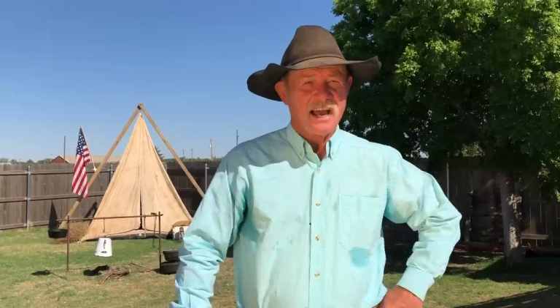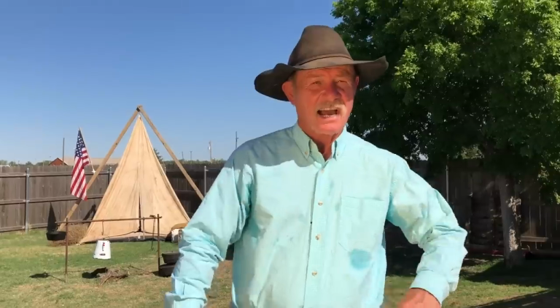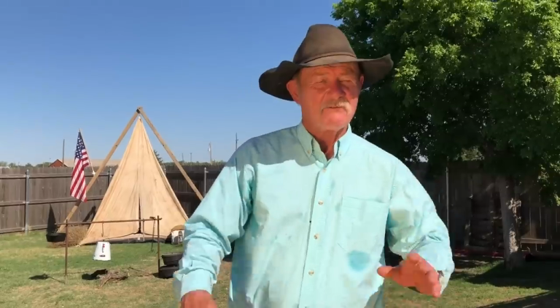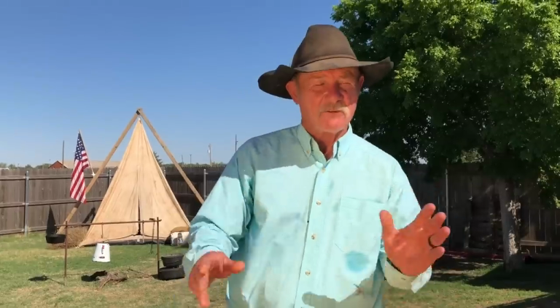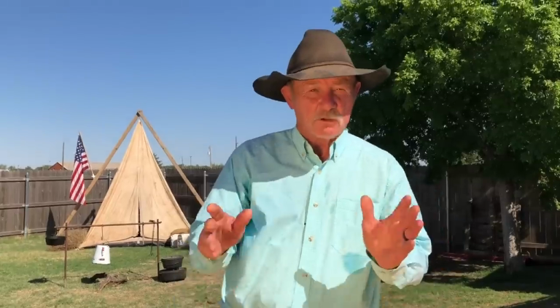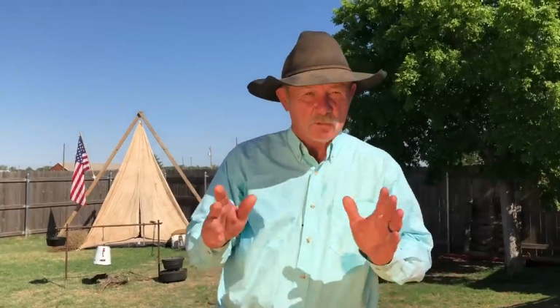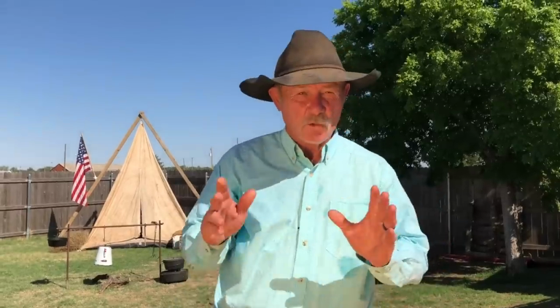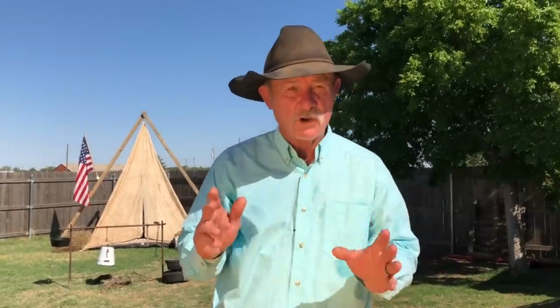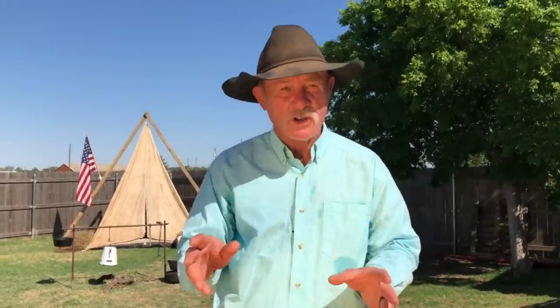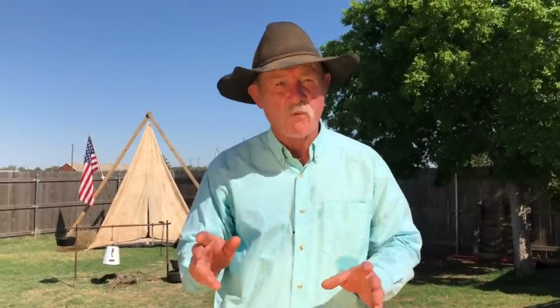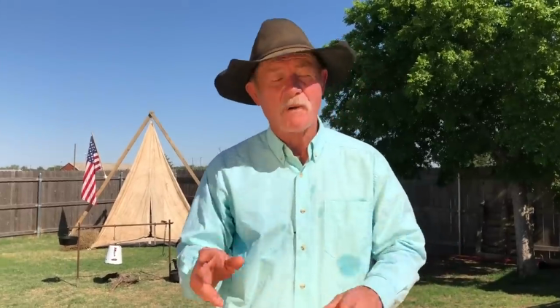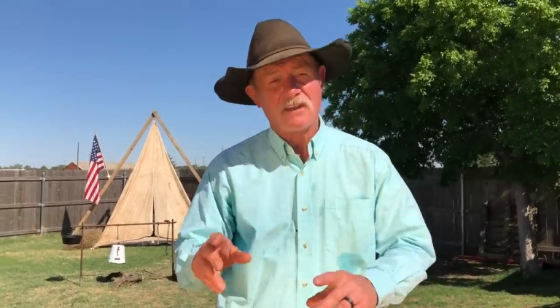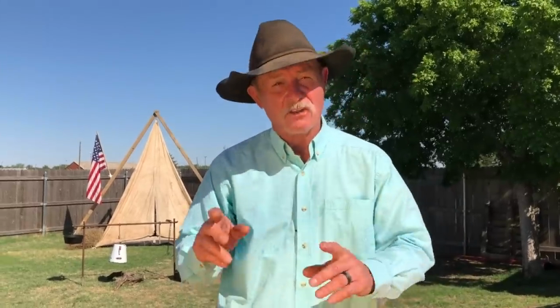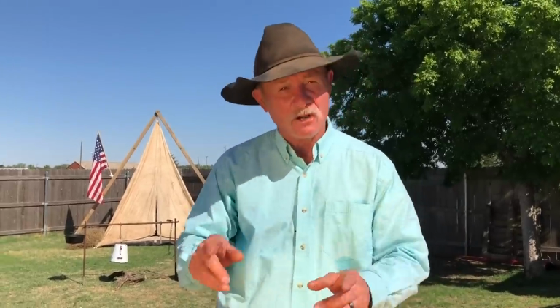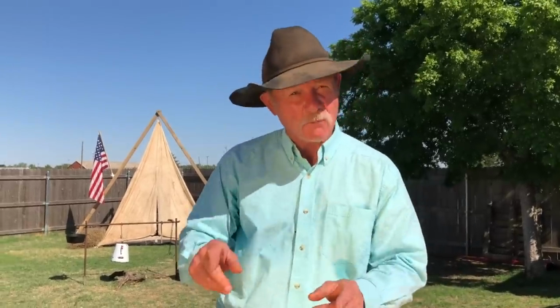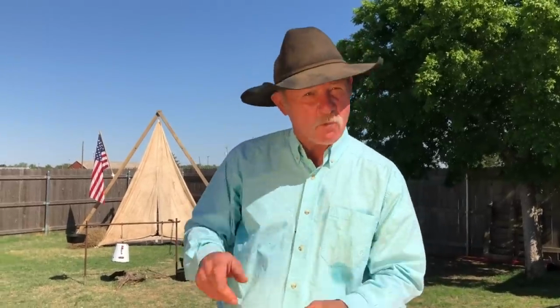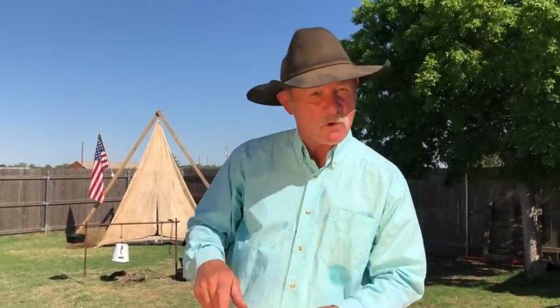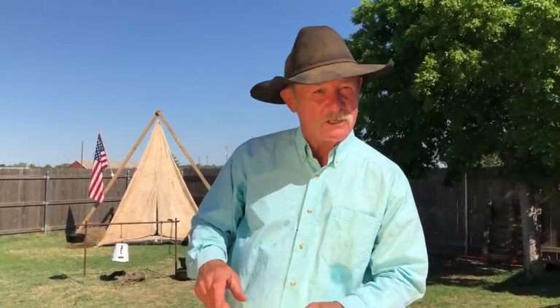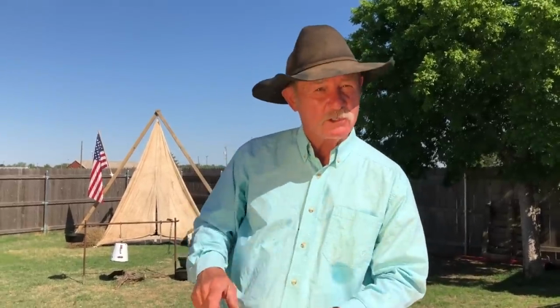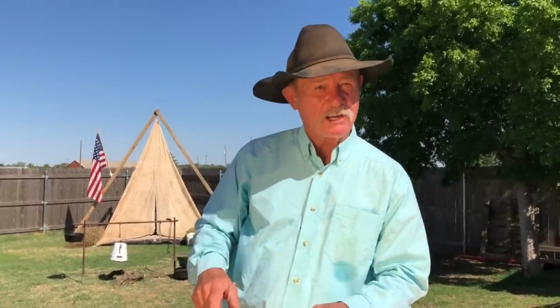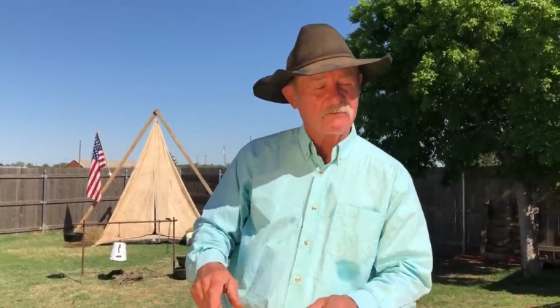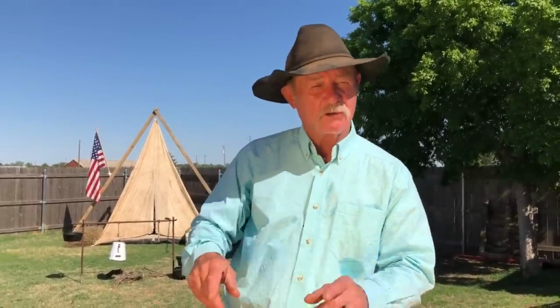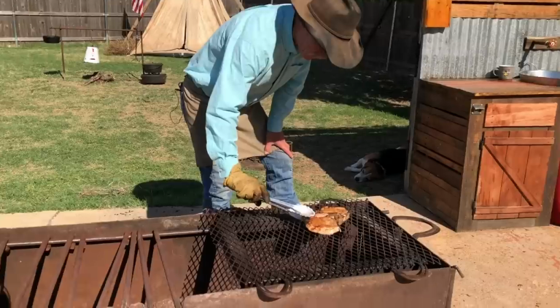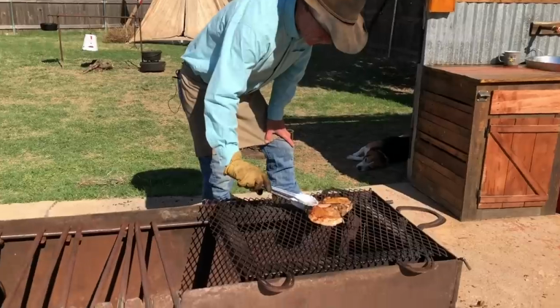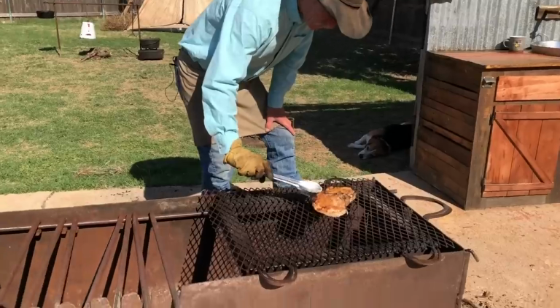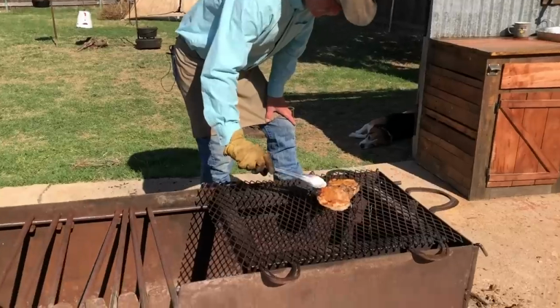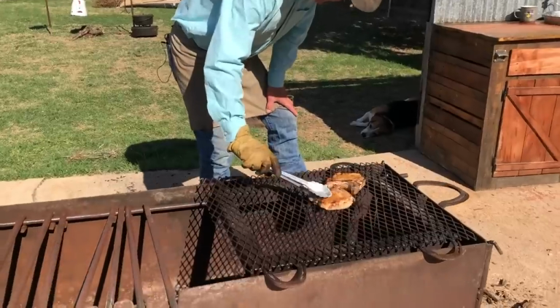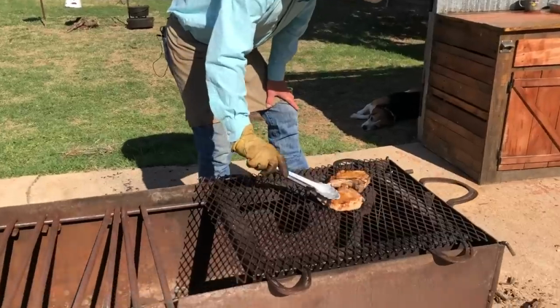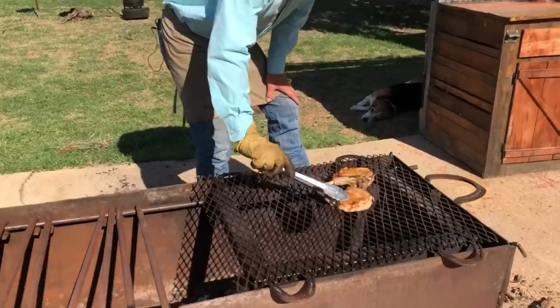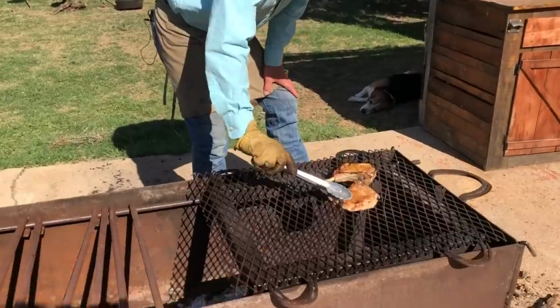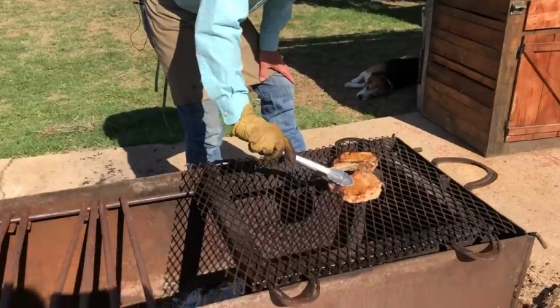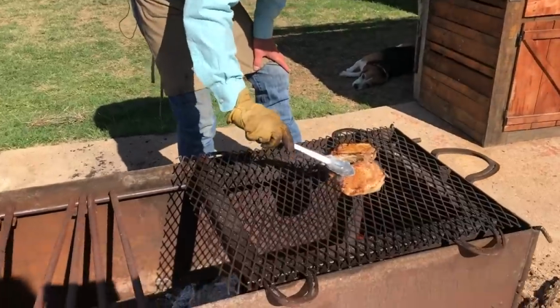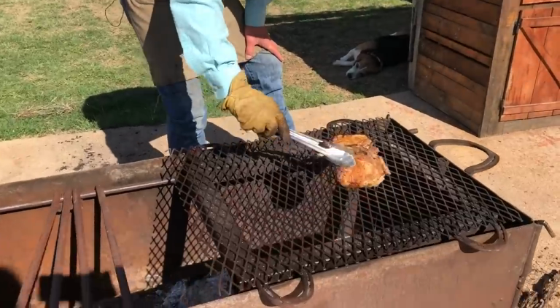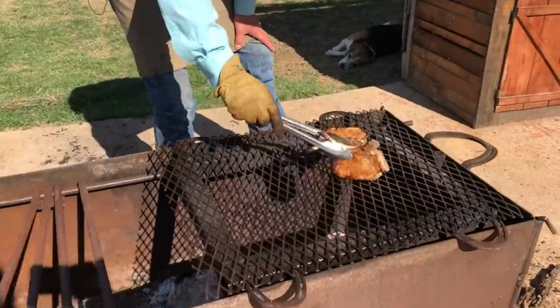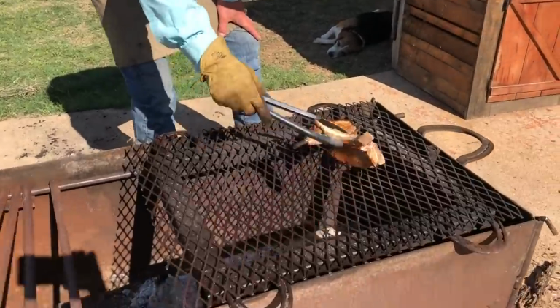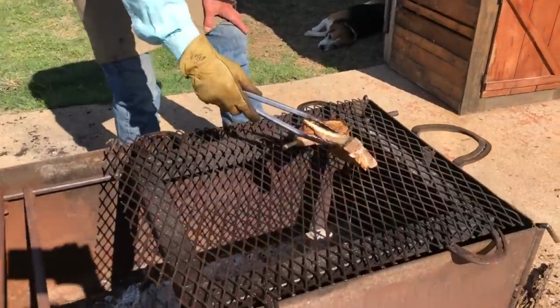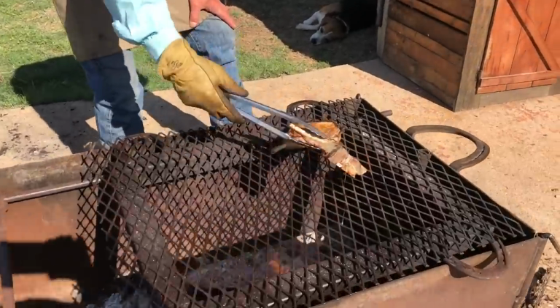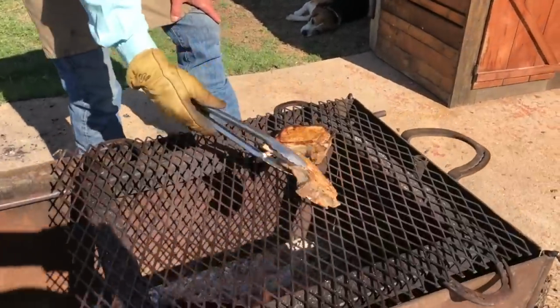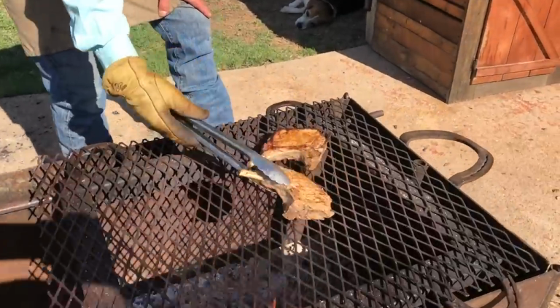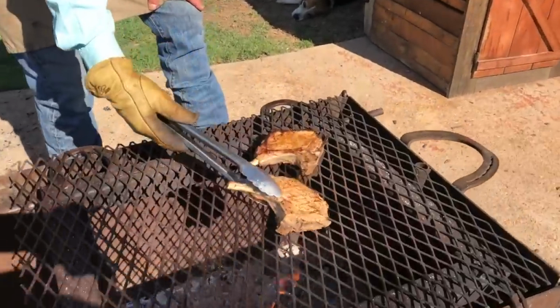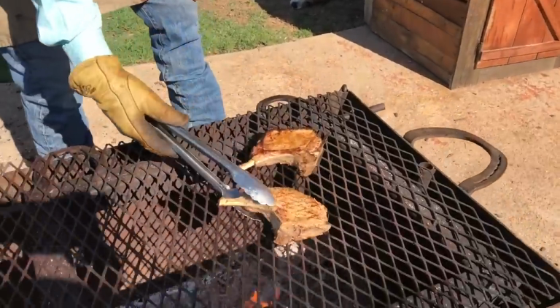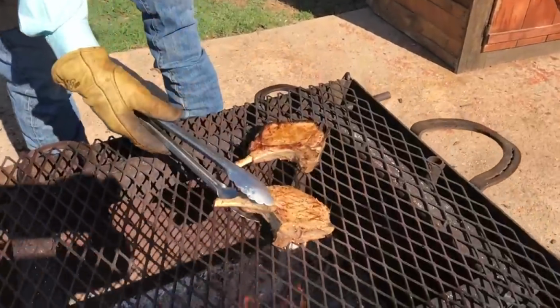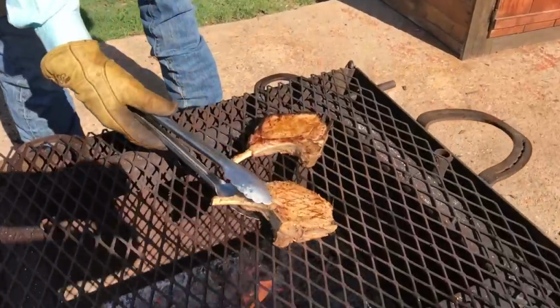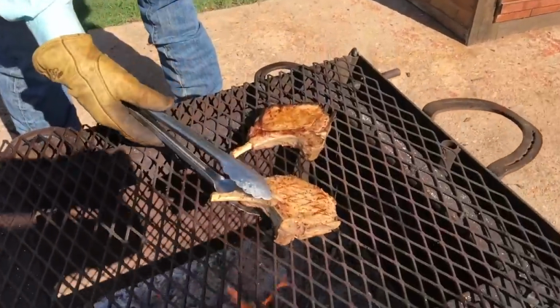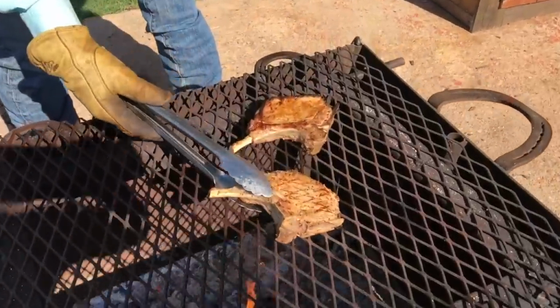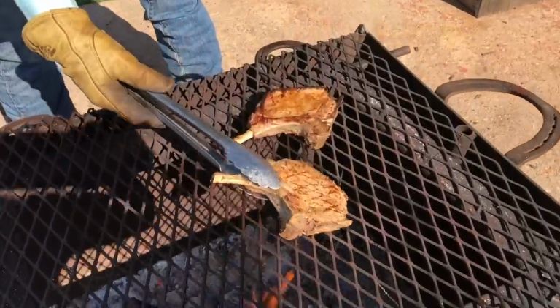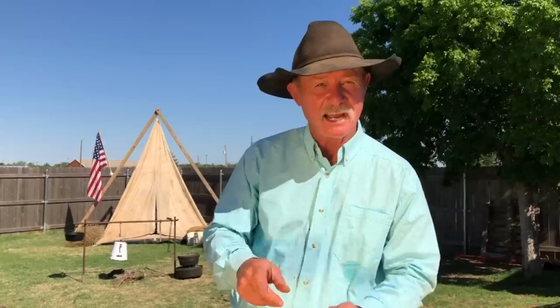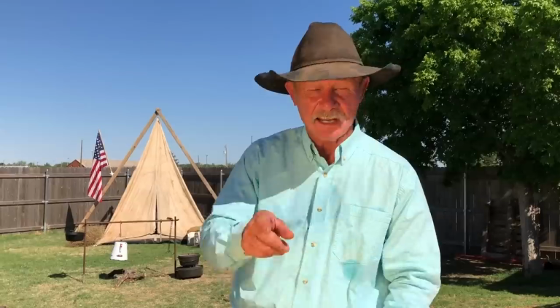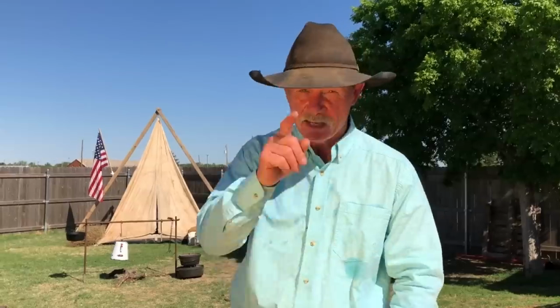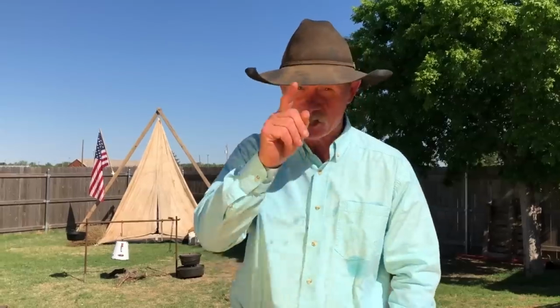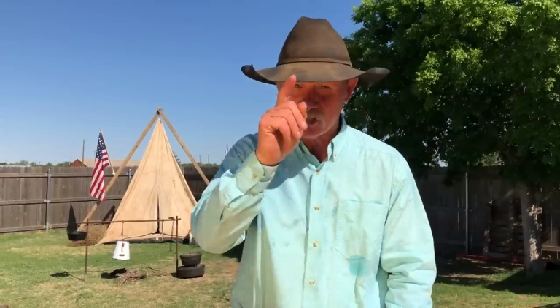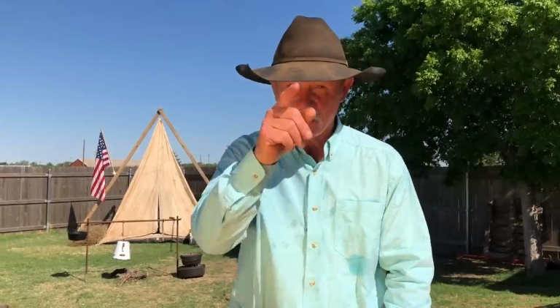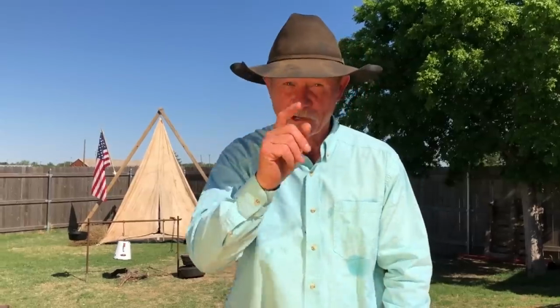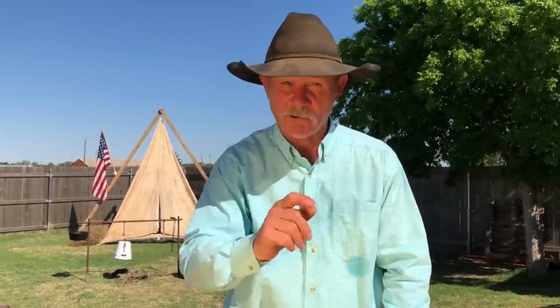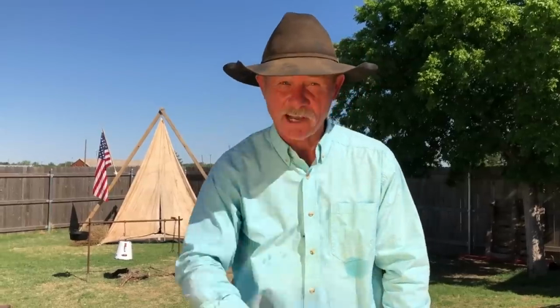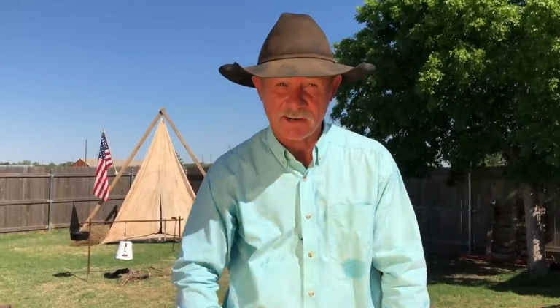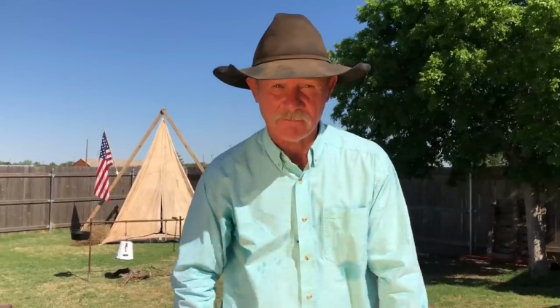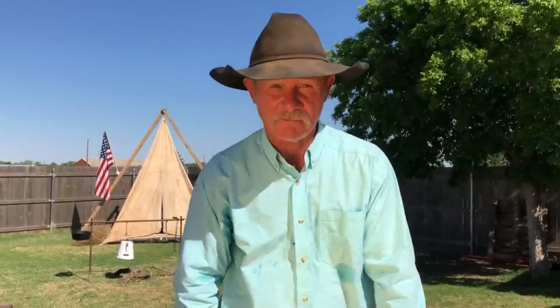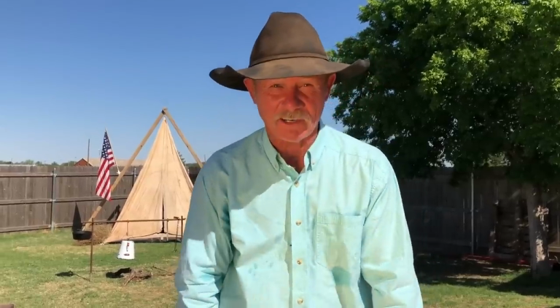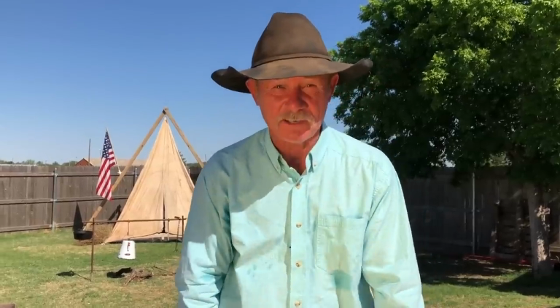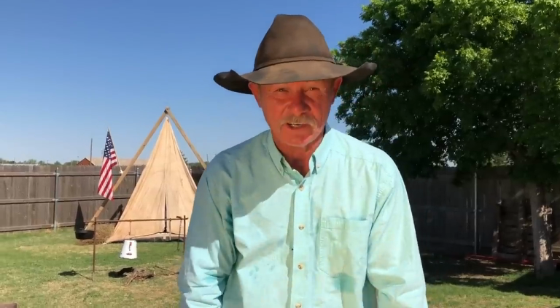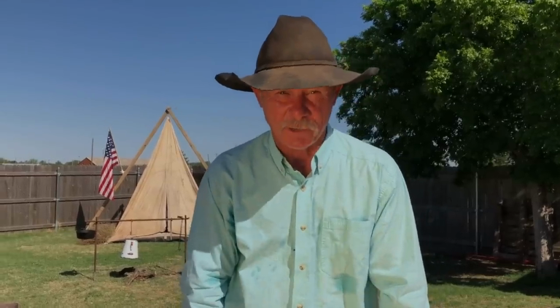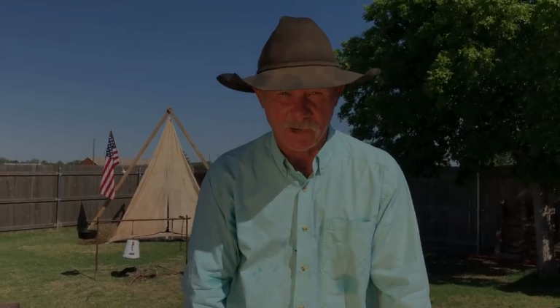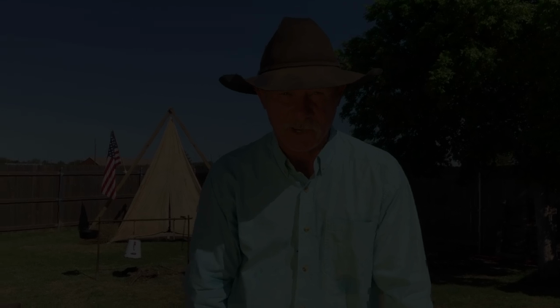Hey folks, want to know my number one trick for getting the most tender, juicy pork chop on the grill you ever had? Stick around, I'm fixing to show you.